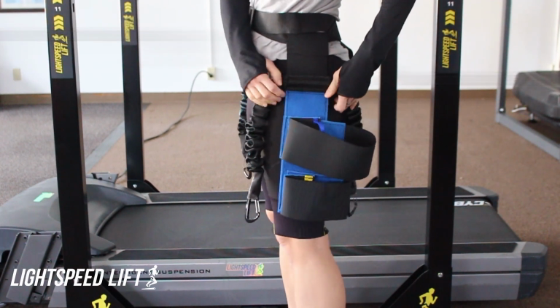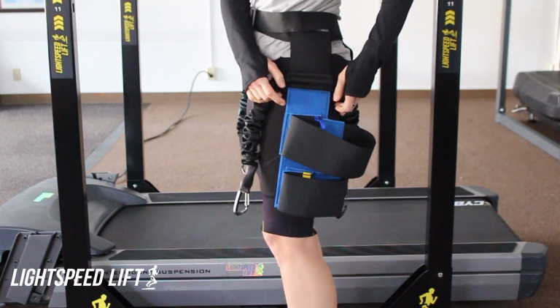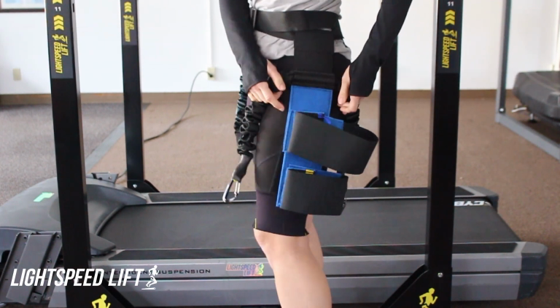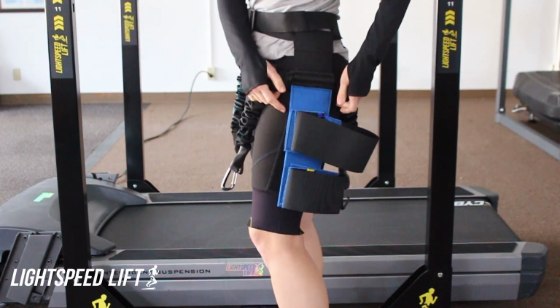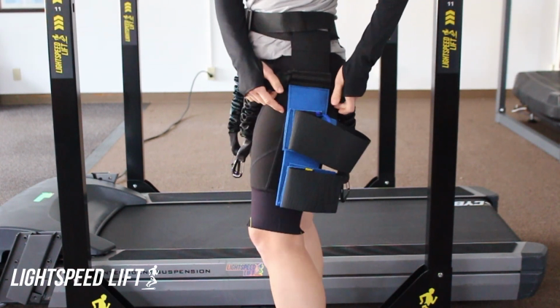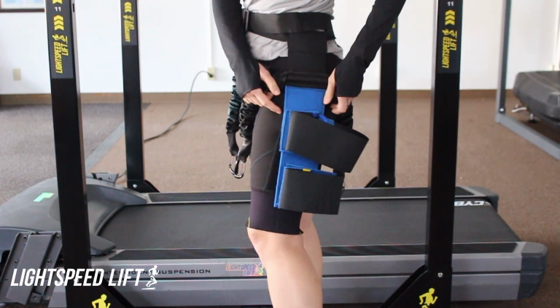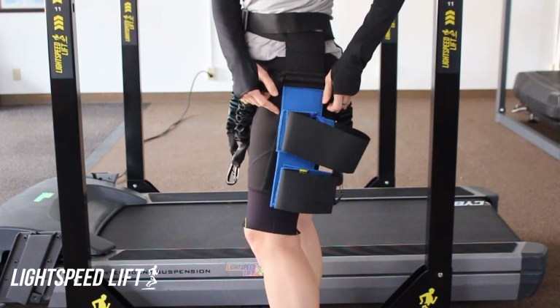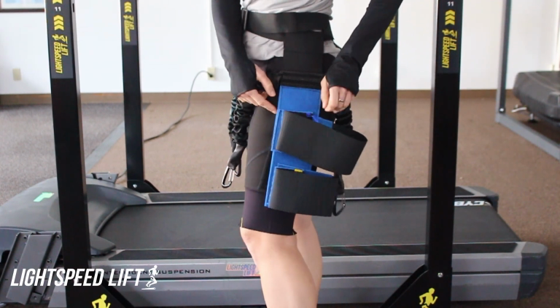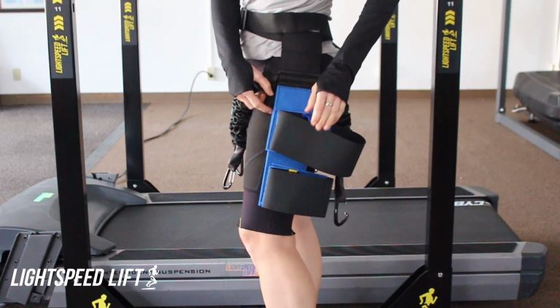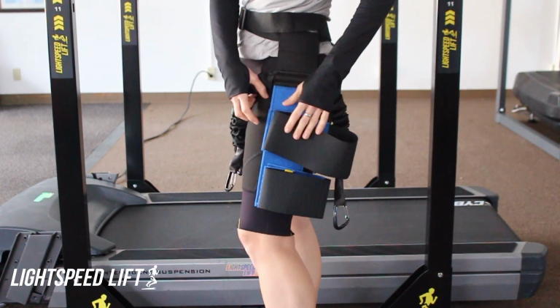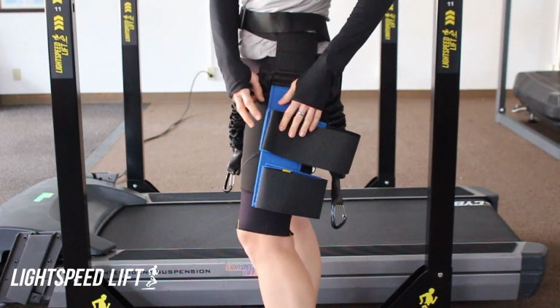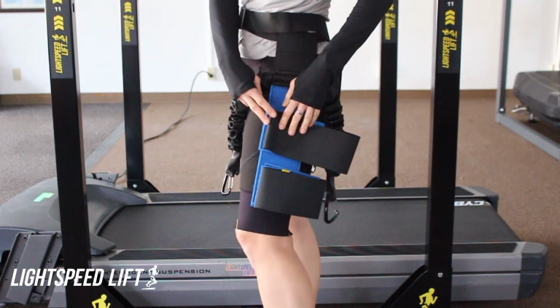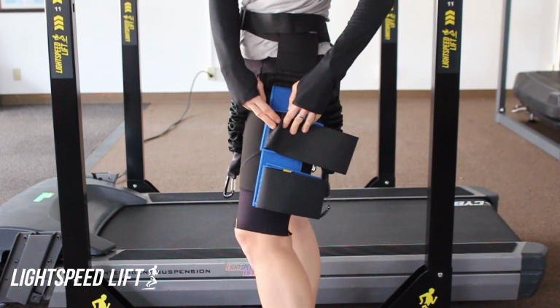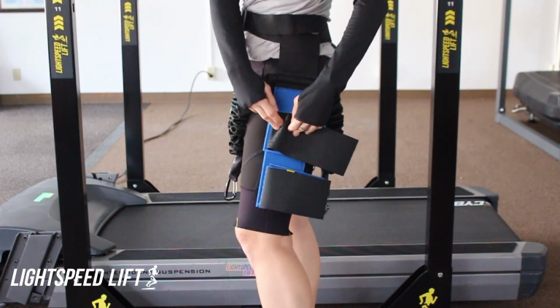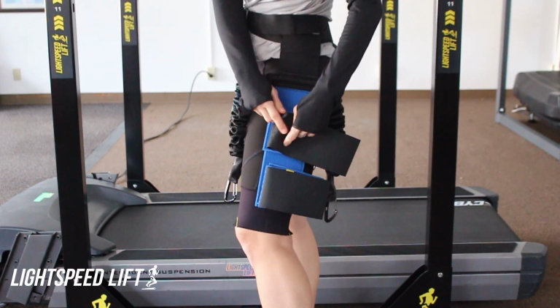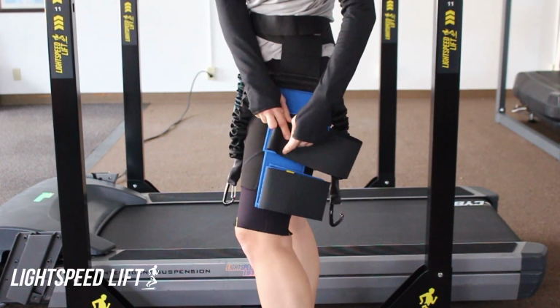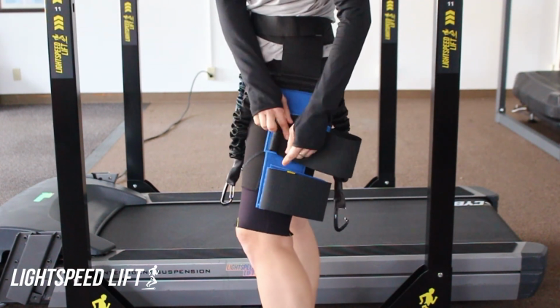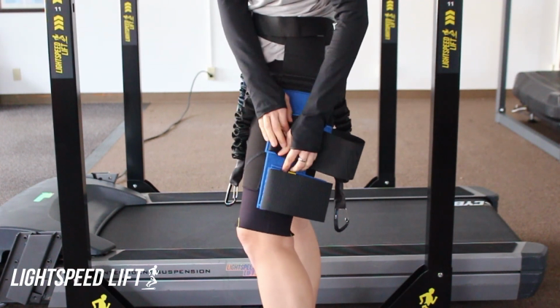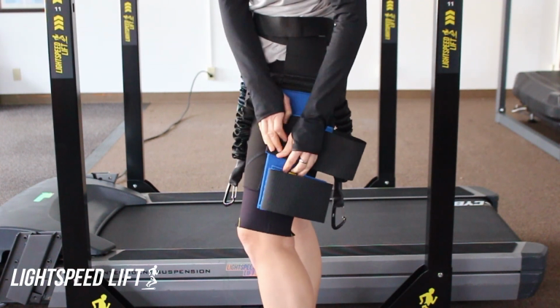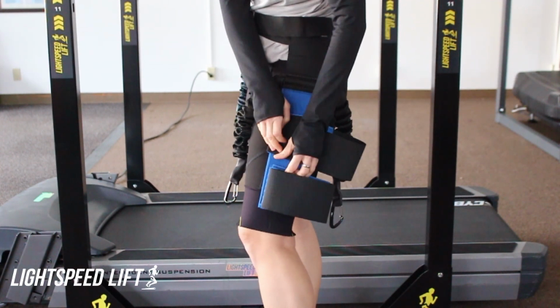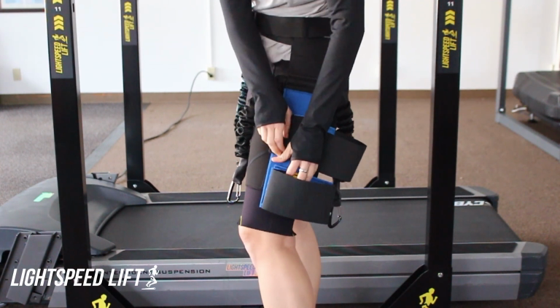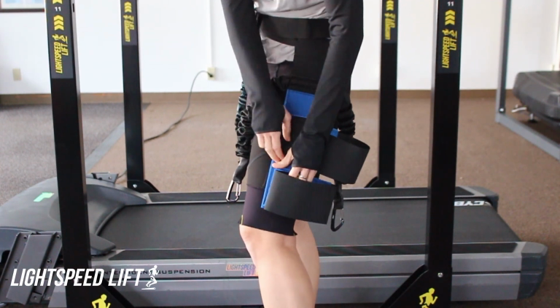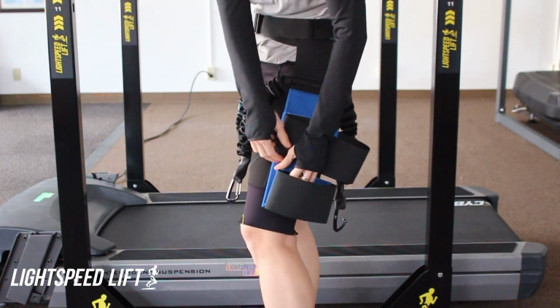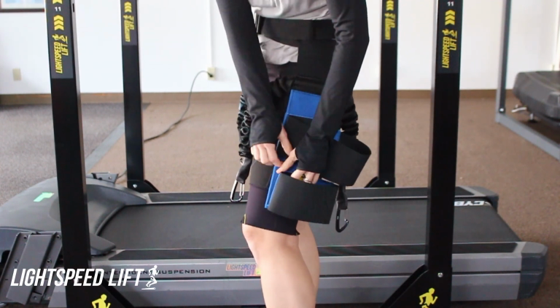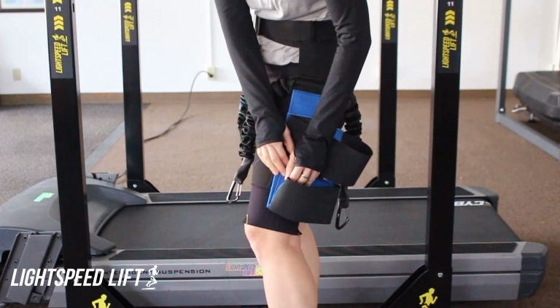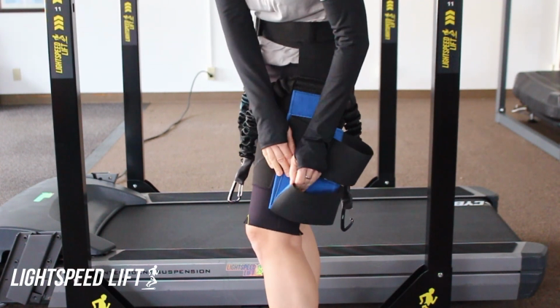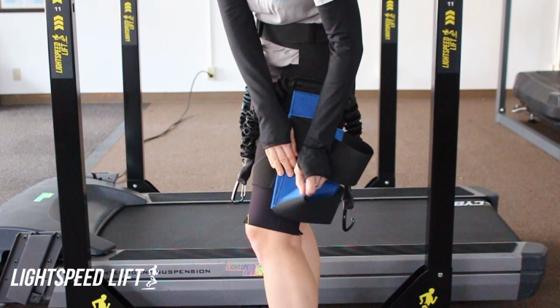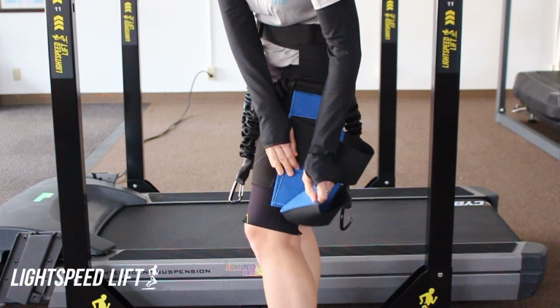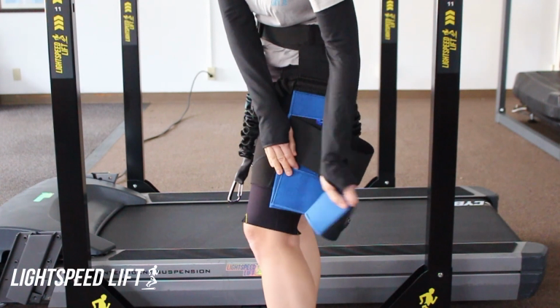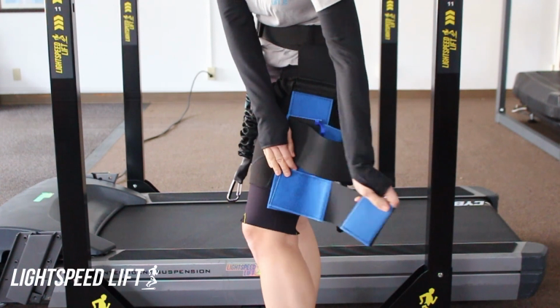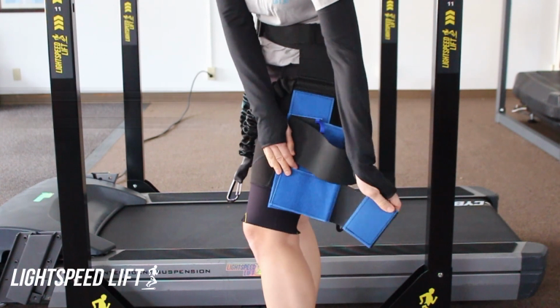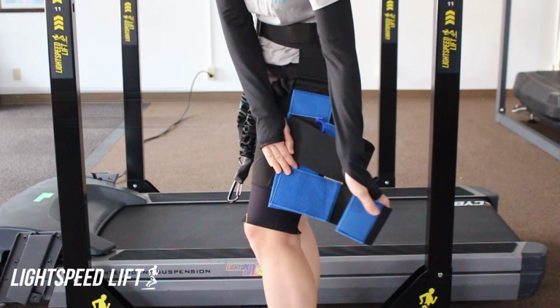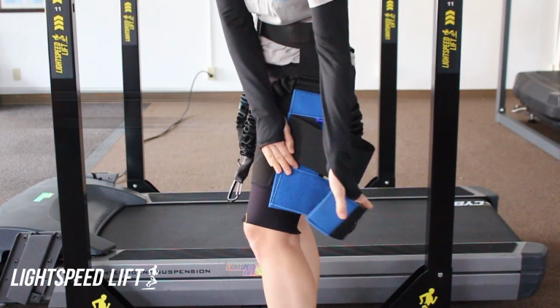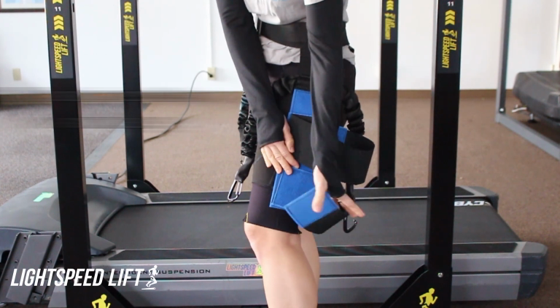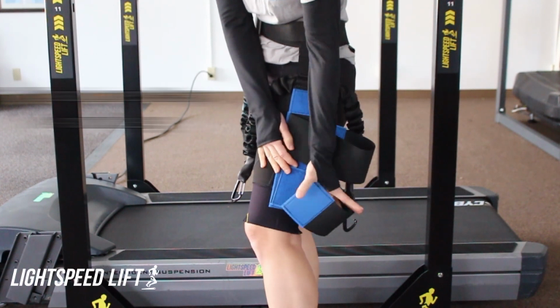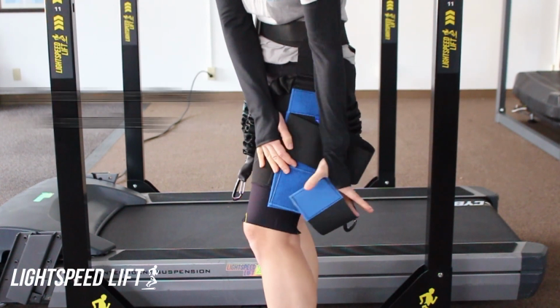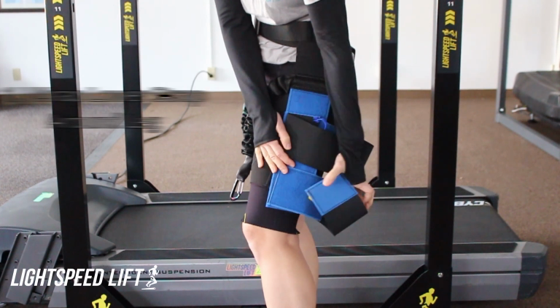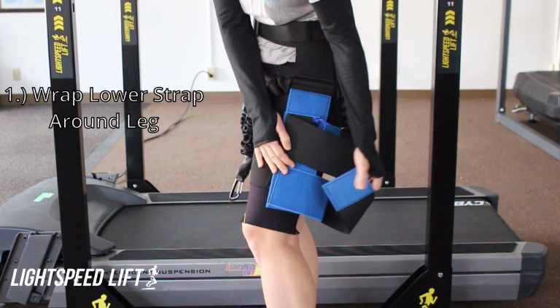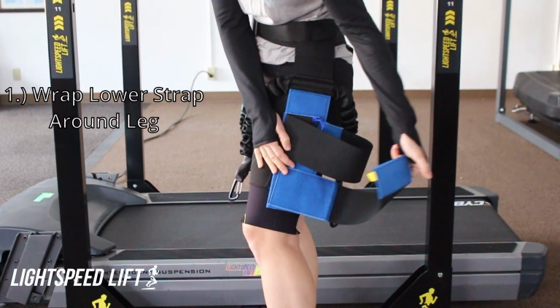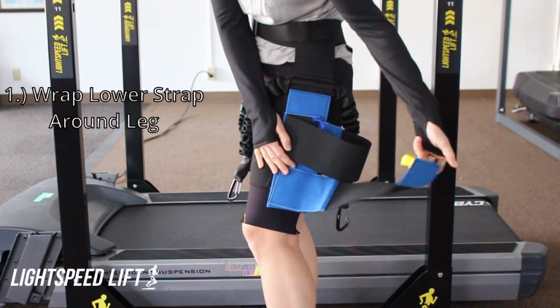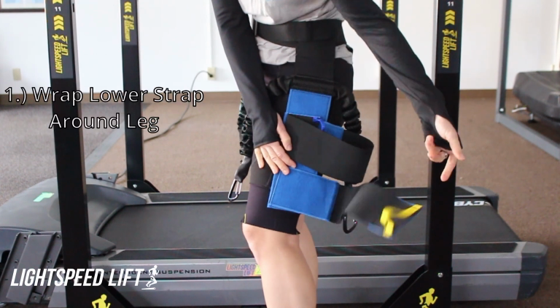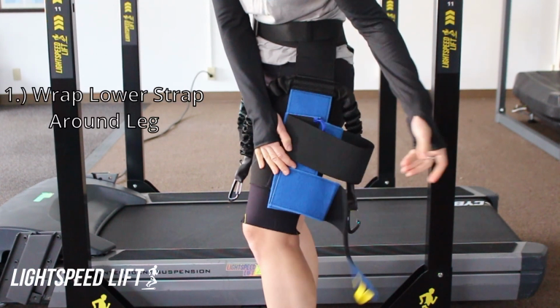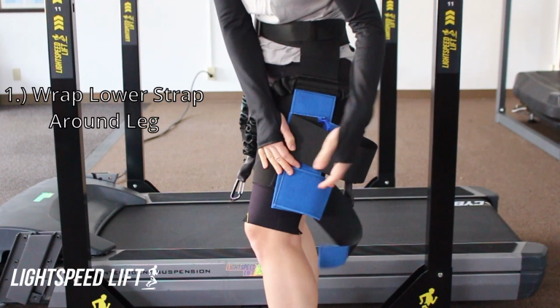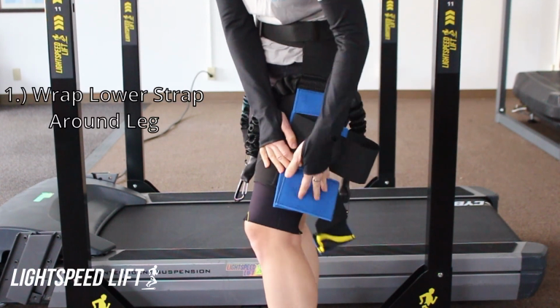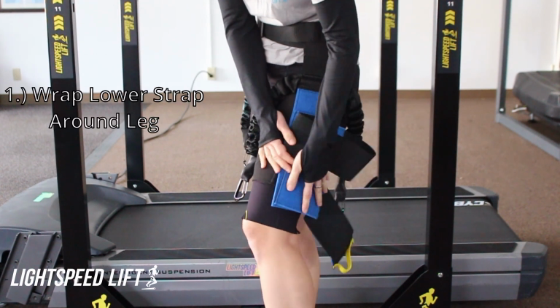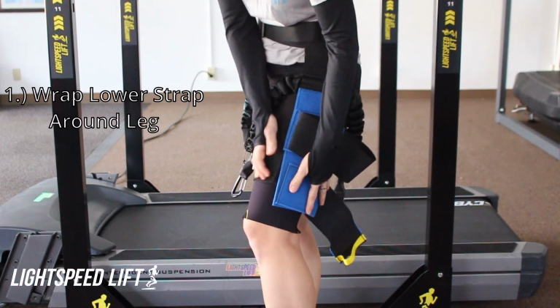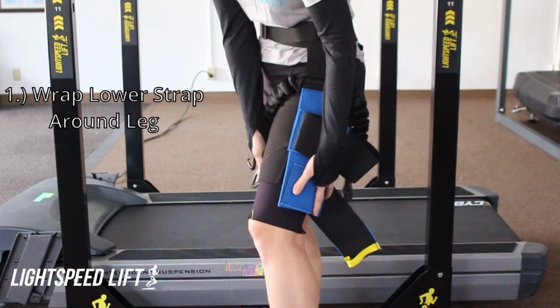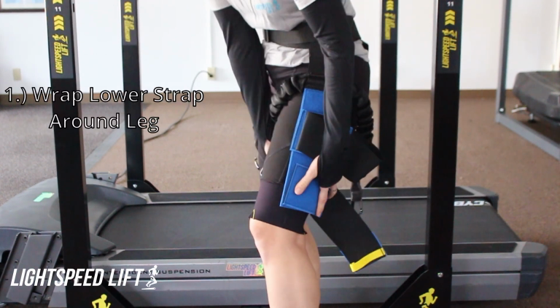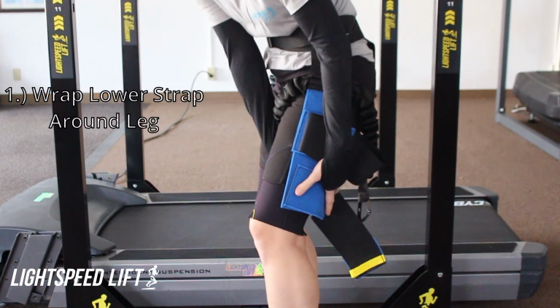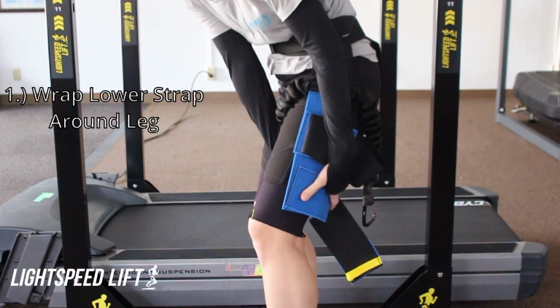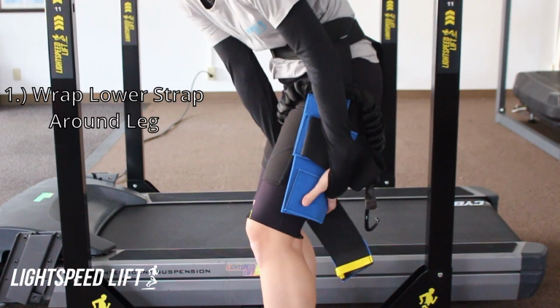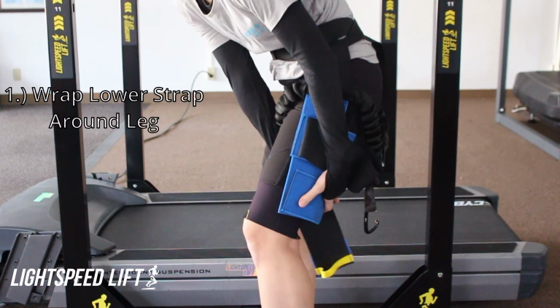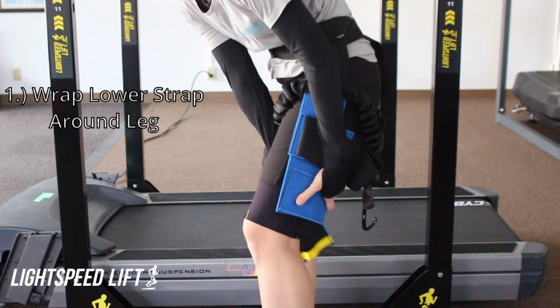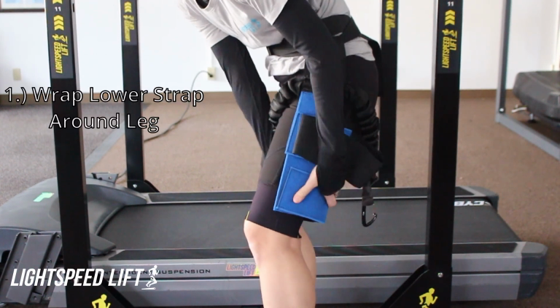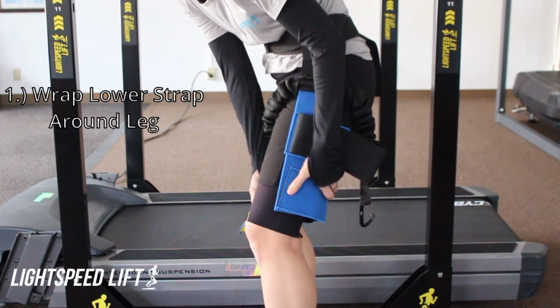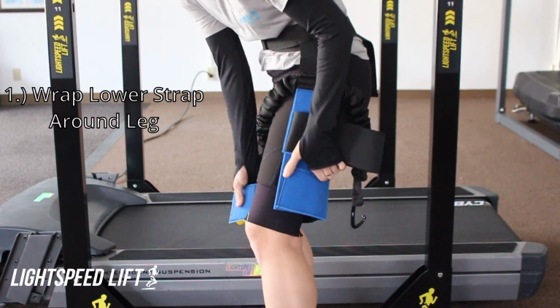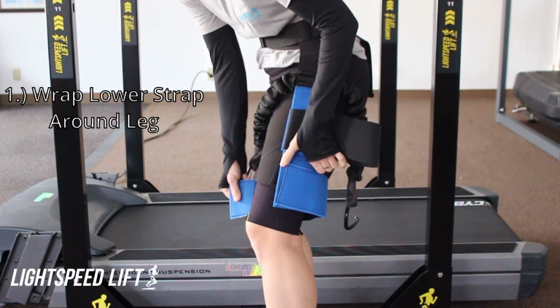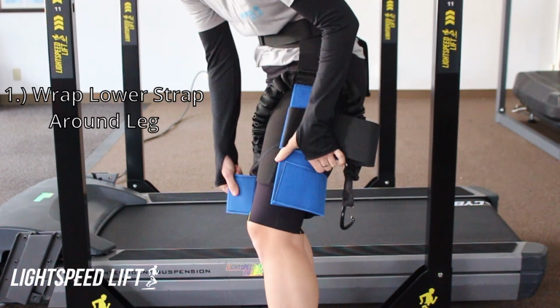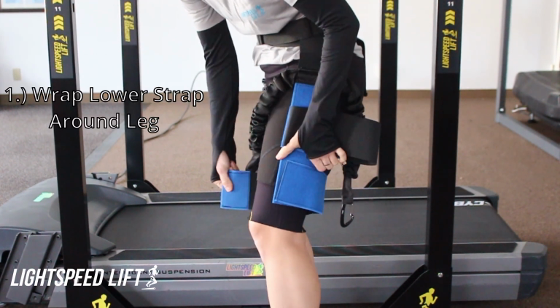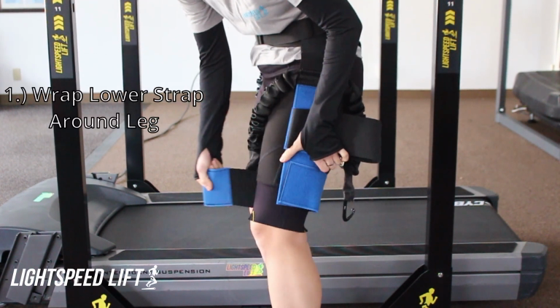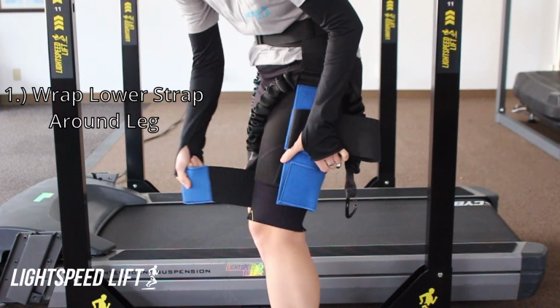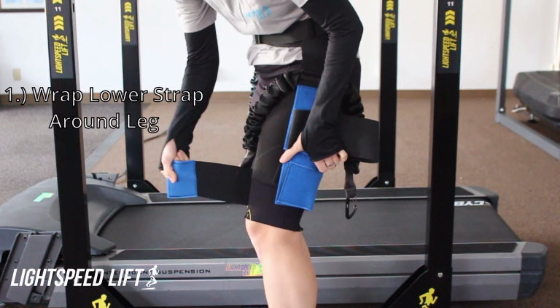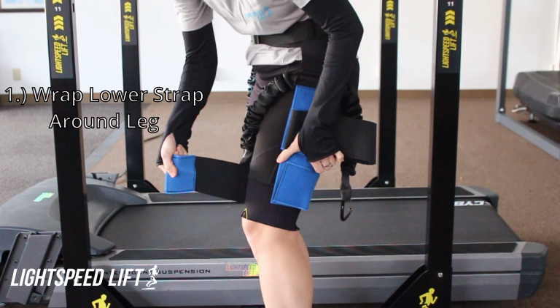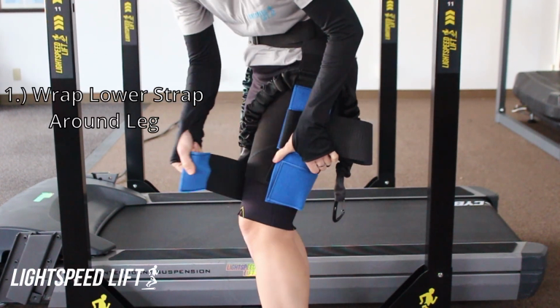First off, you'll take the lower strap, wrap that completely around your leg, just above the patella.